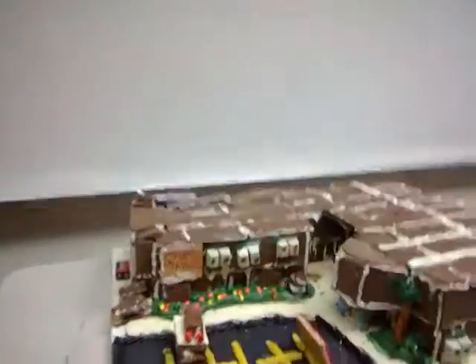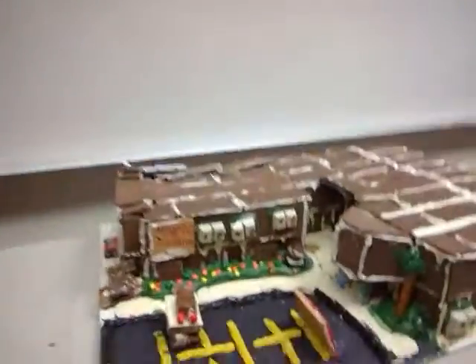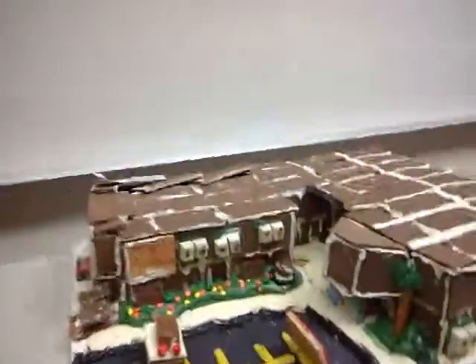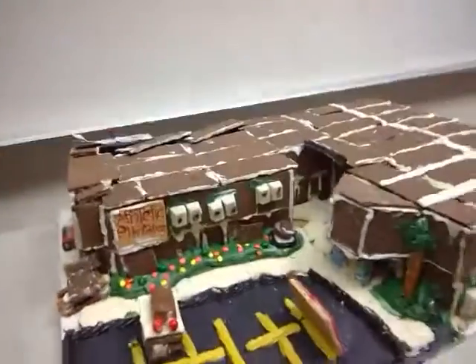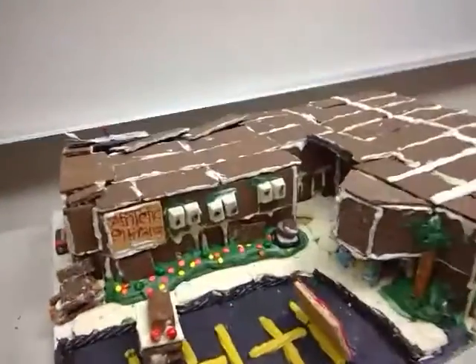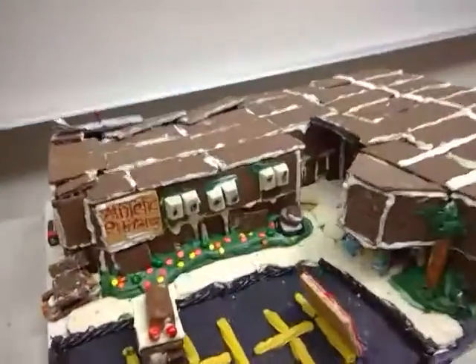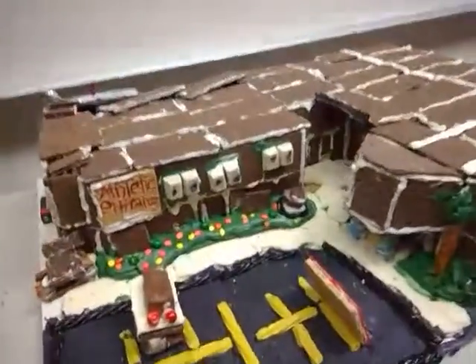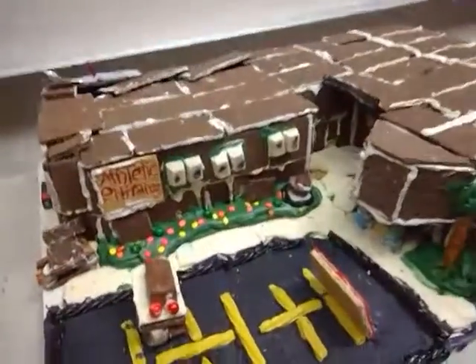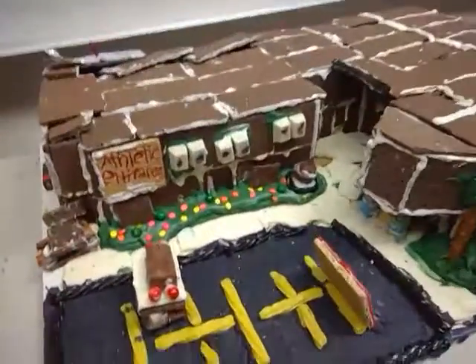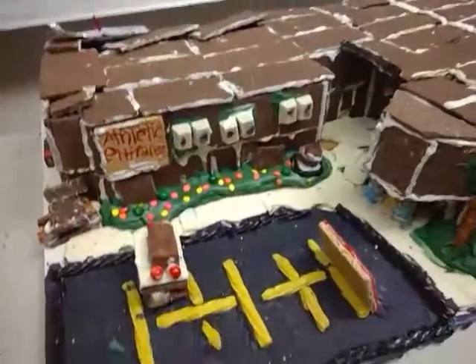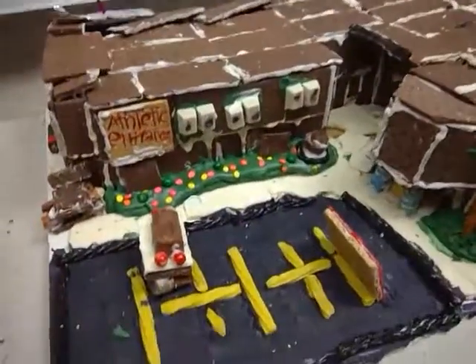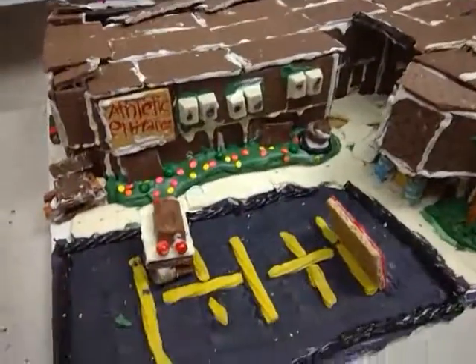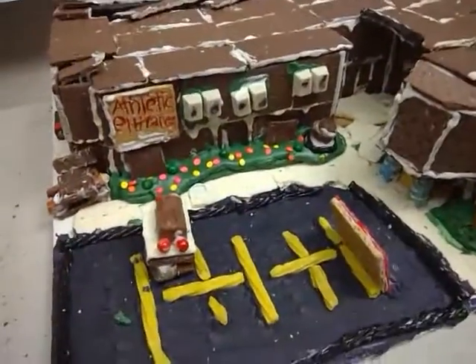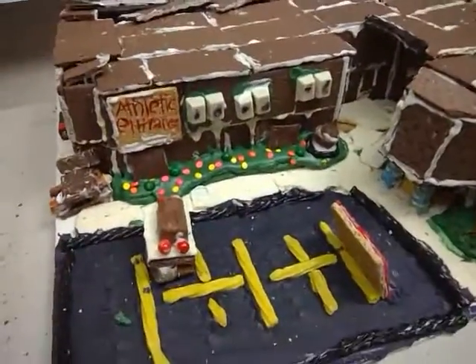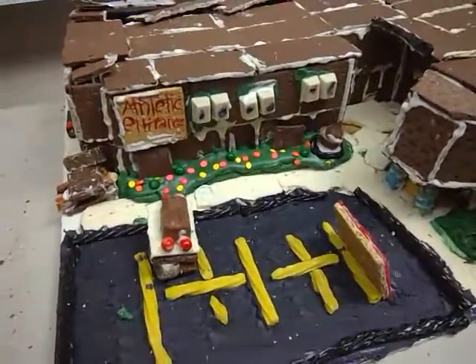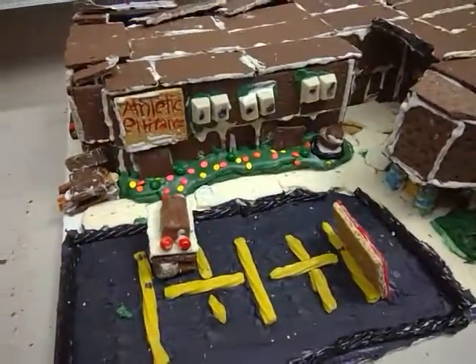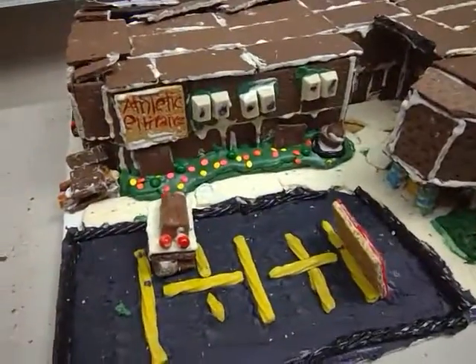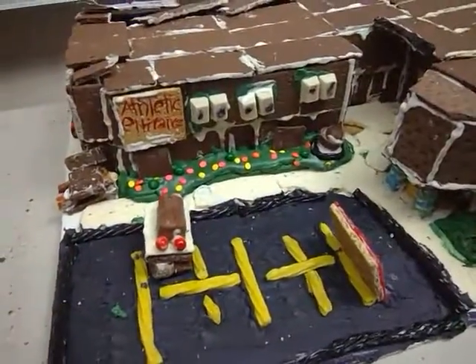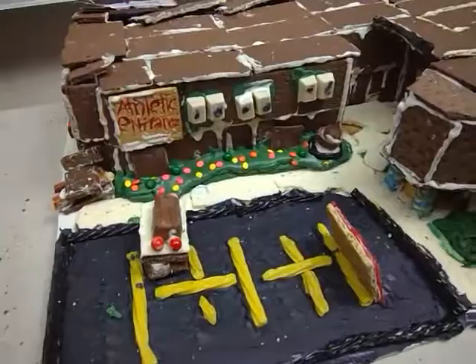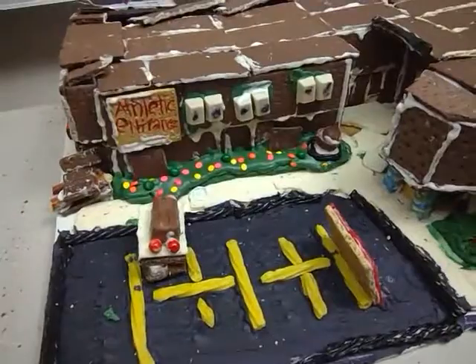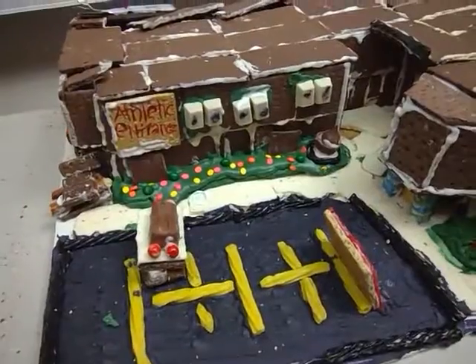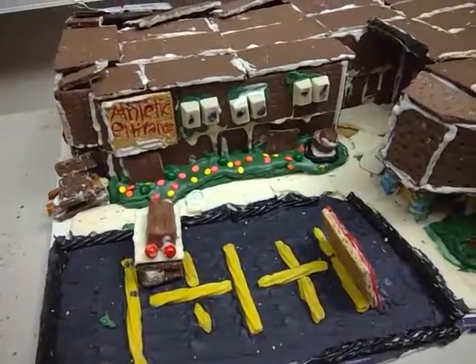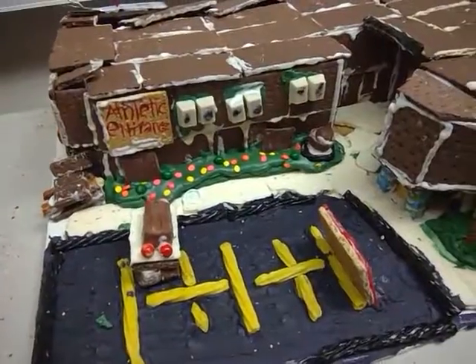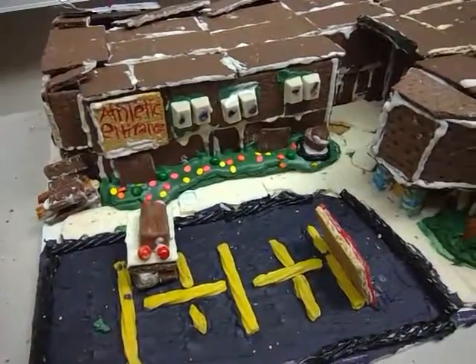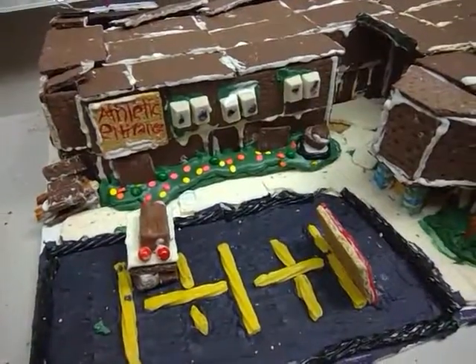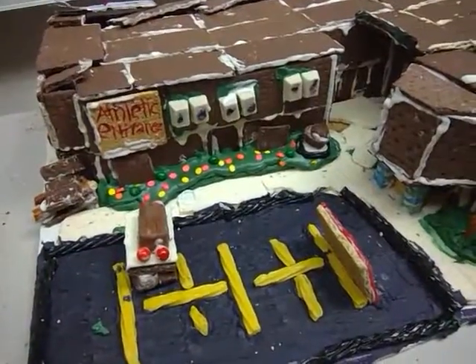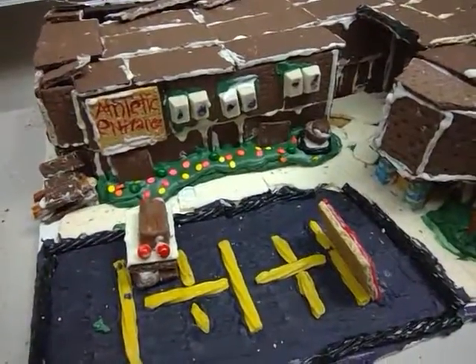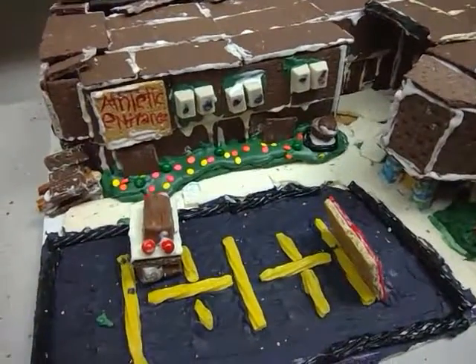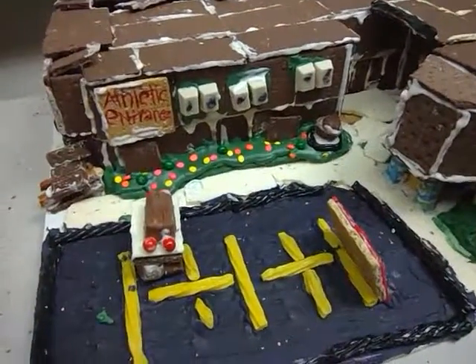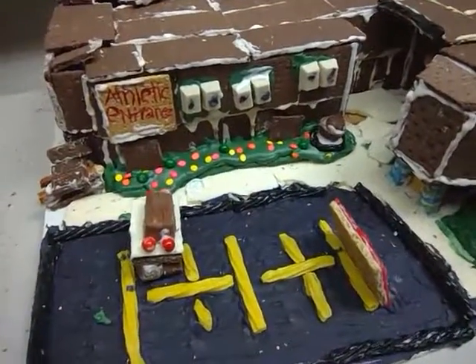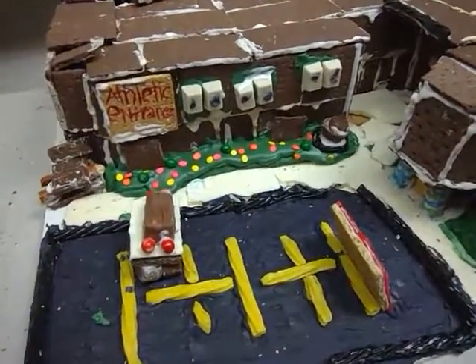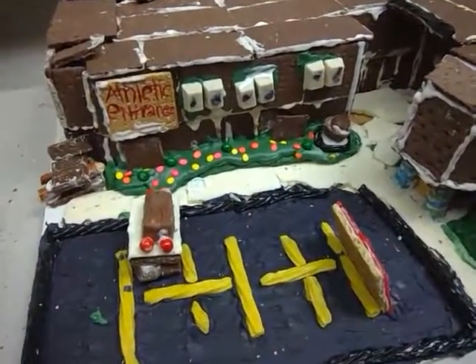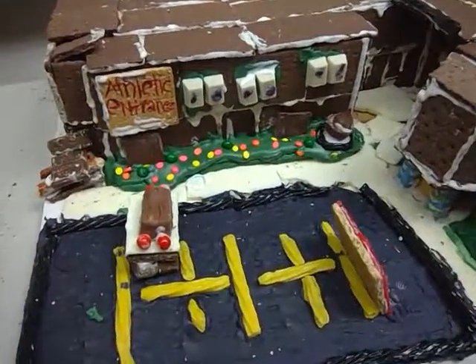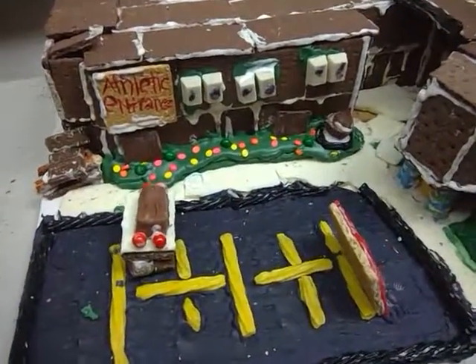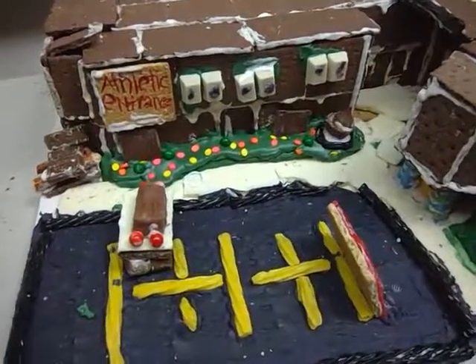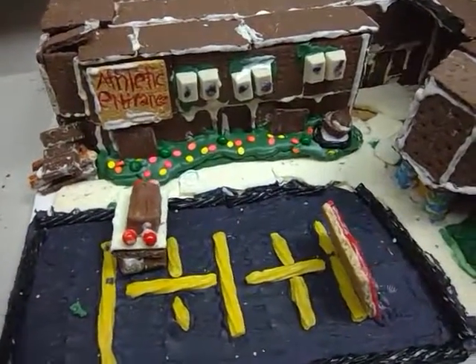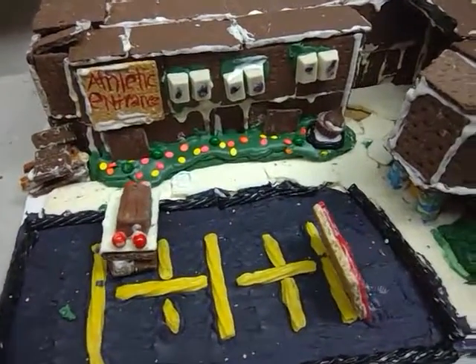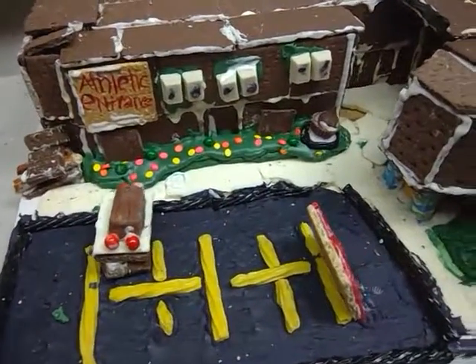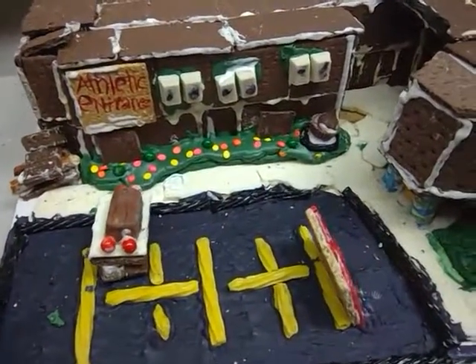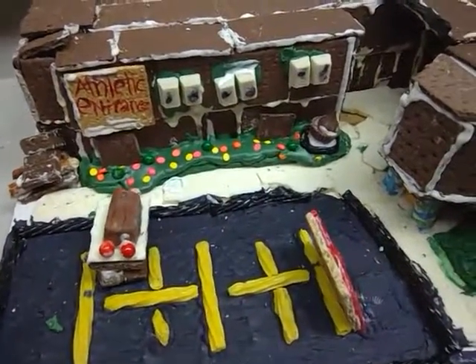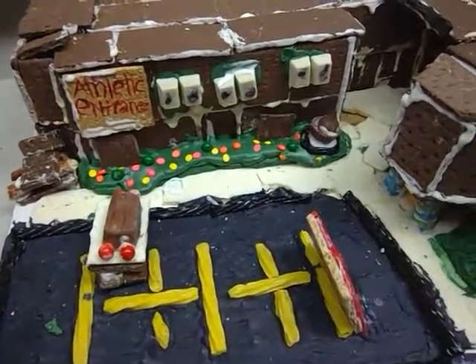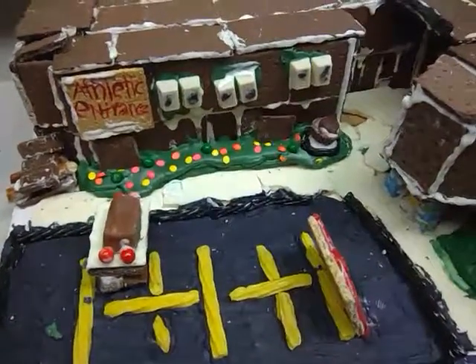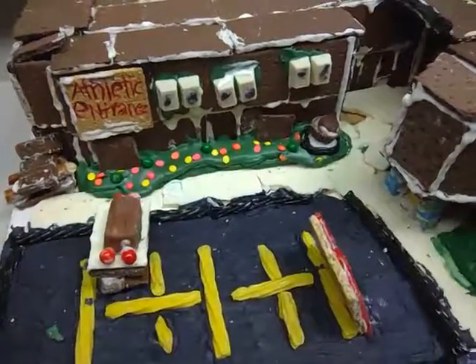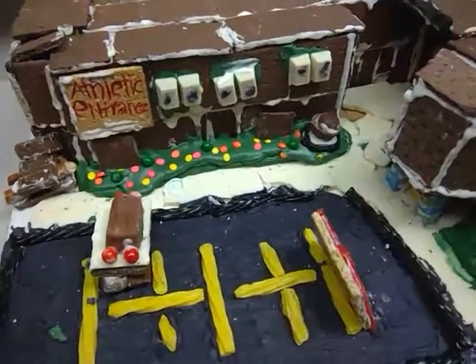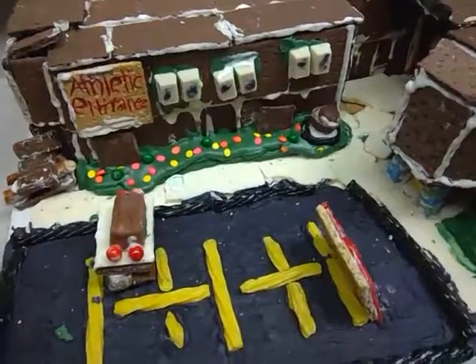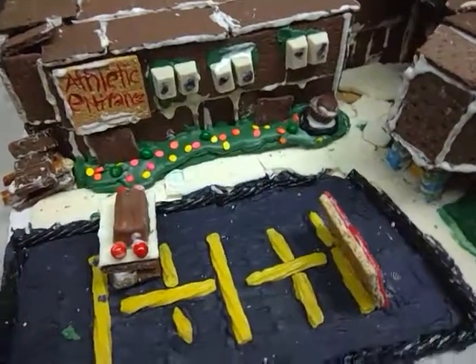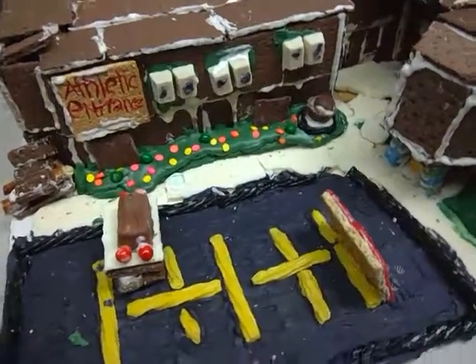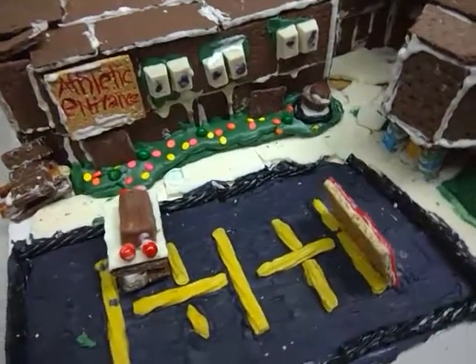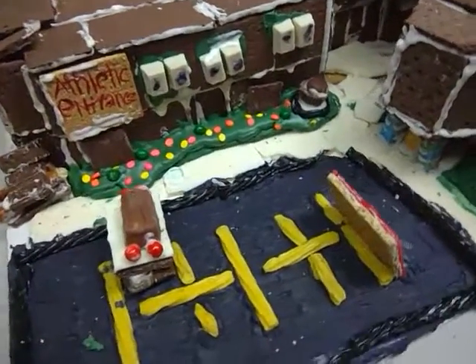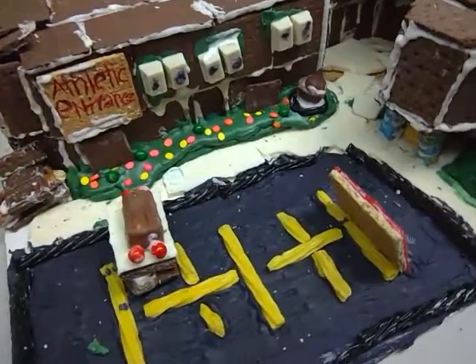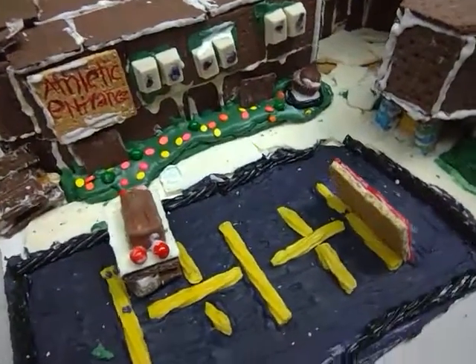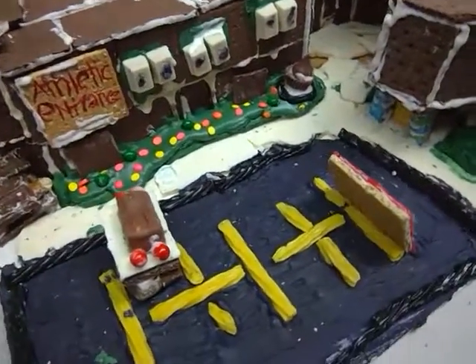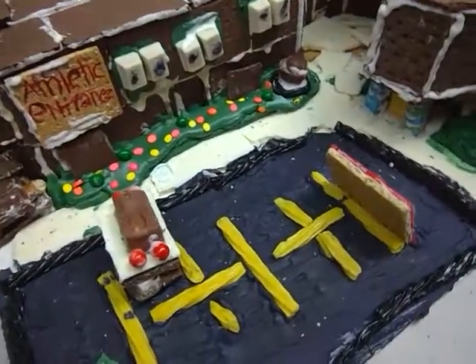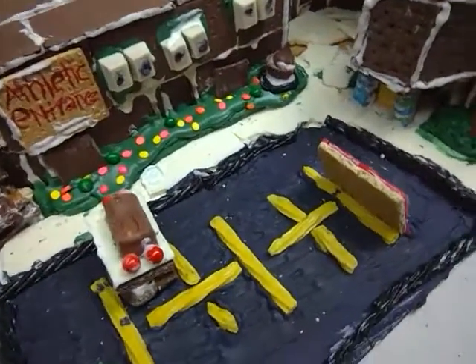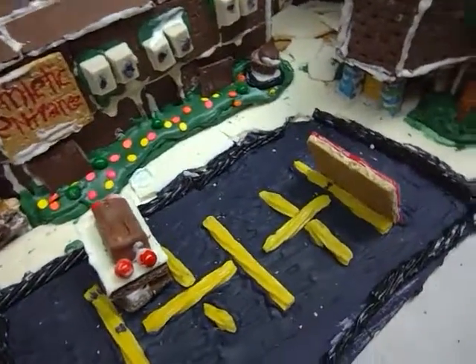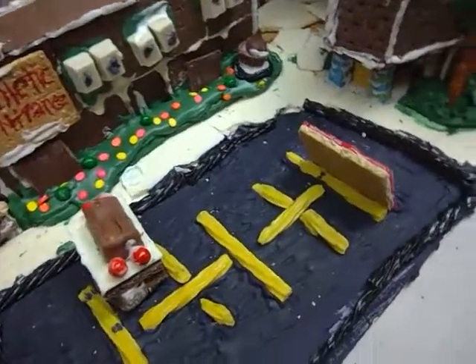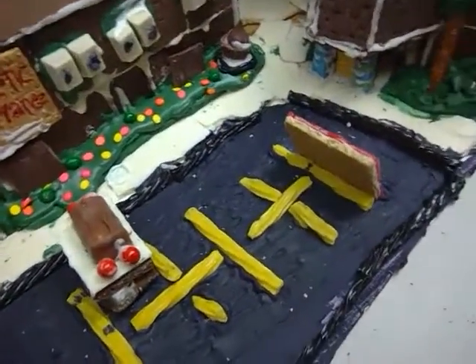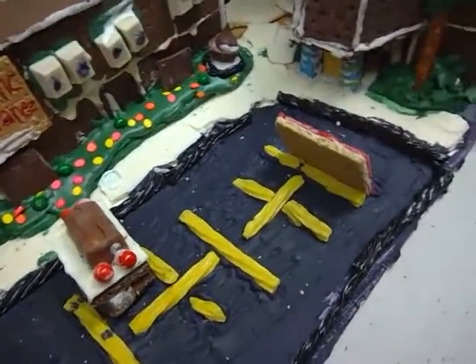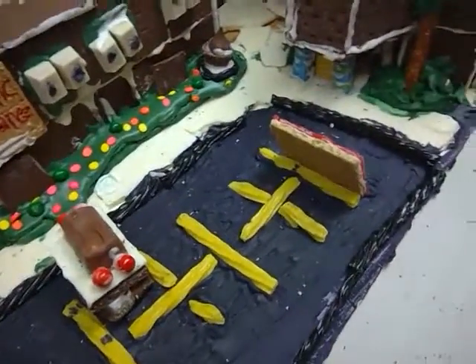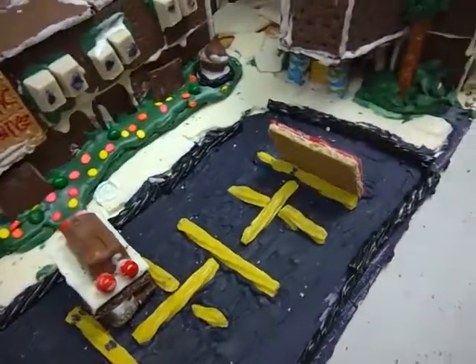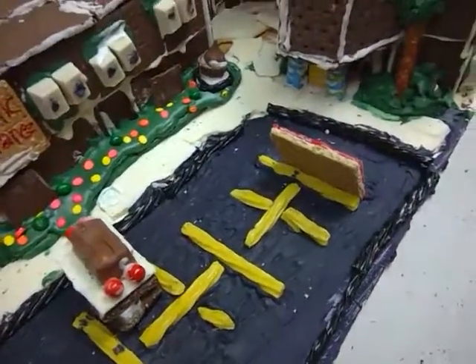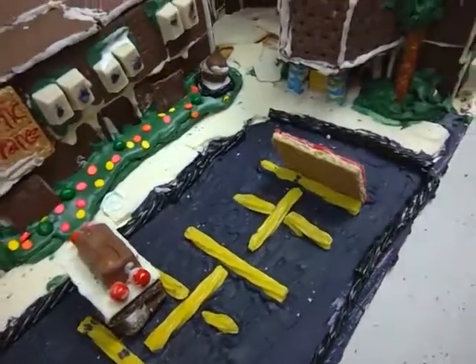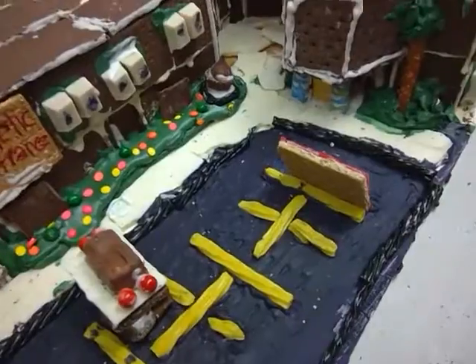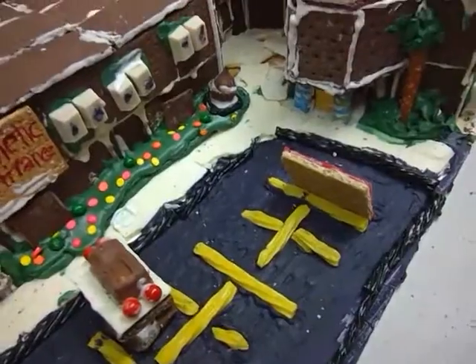This is the building of Northwood Middle School and in the front we have the parking lot. Northwood Middle School is a very unique school with two stories.